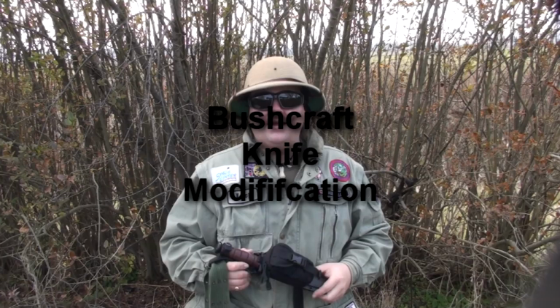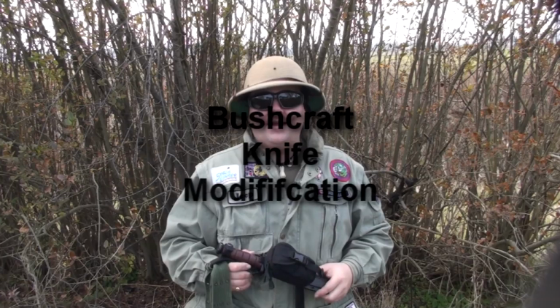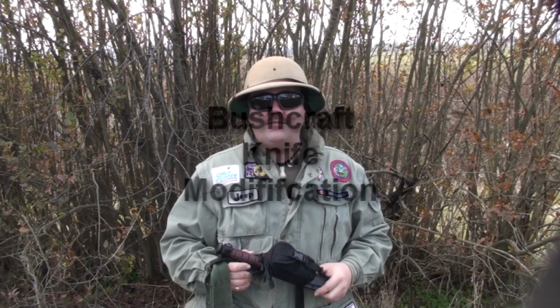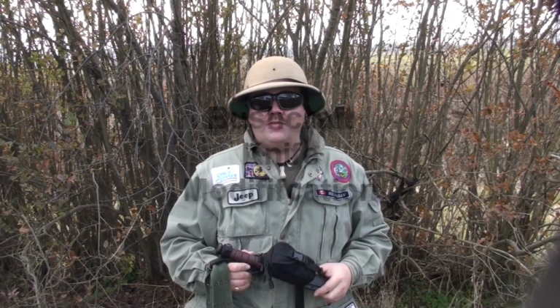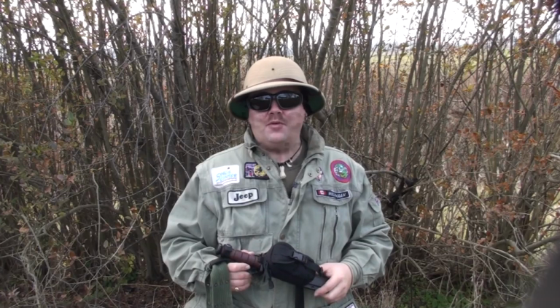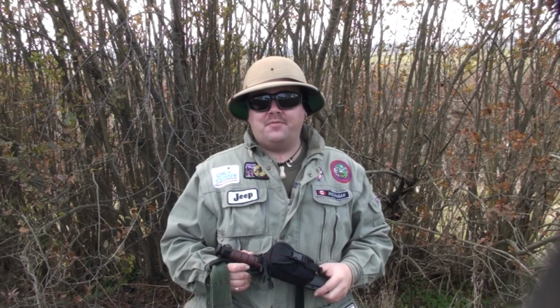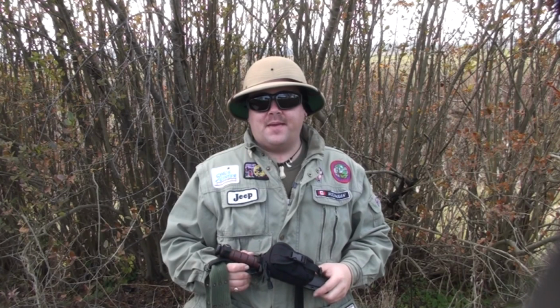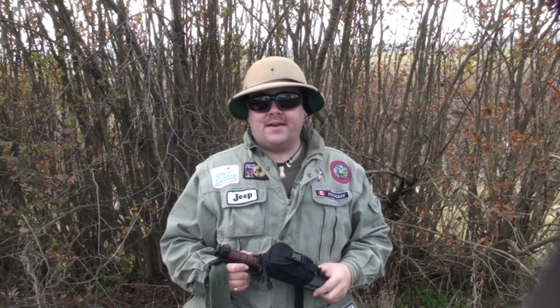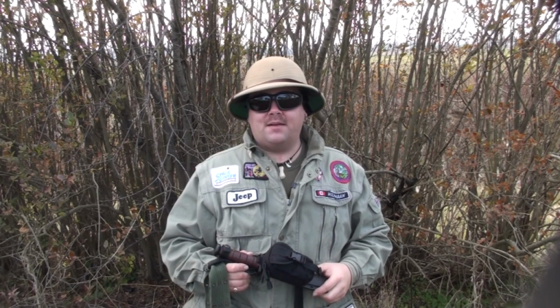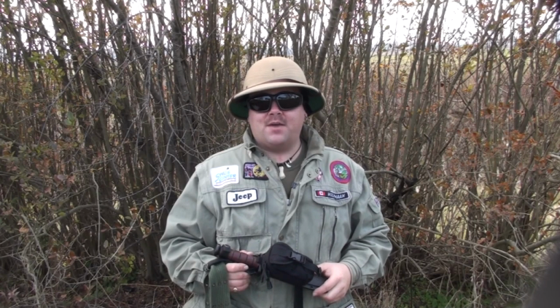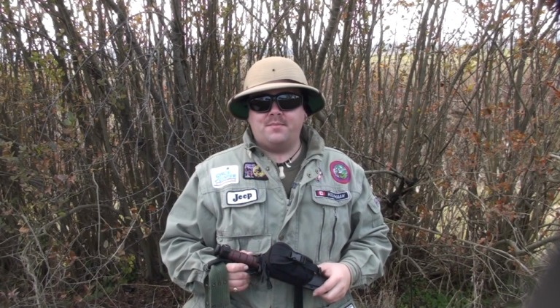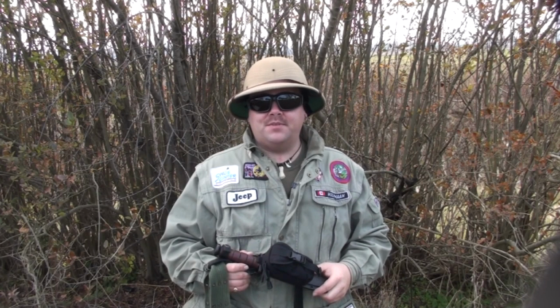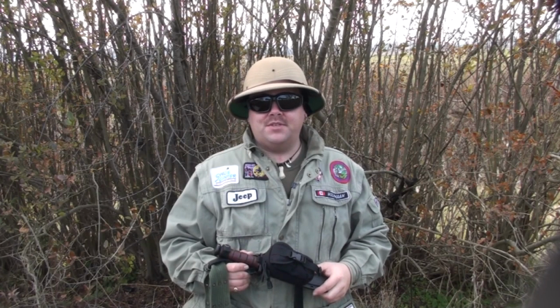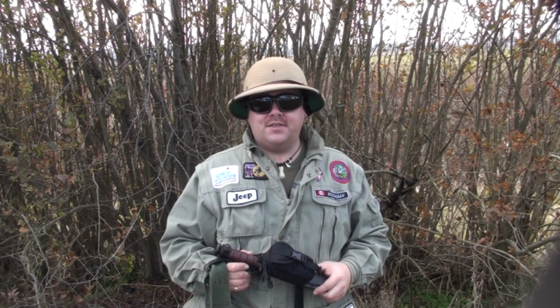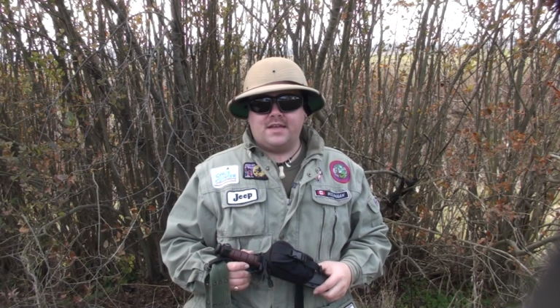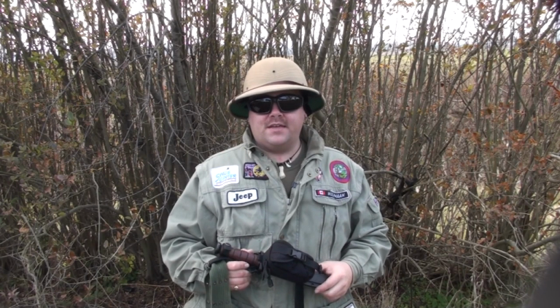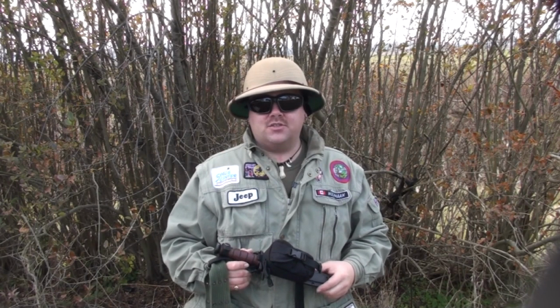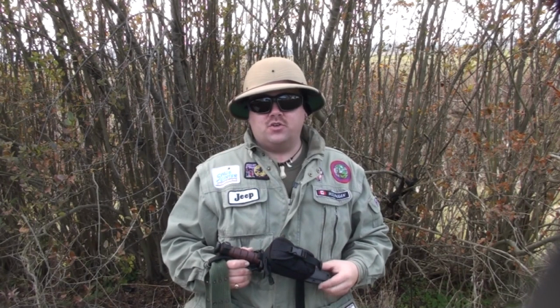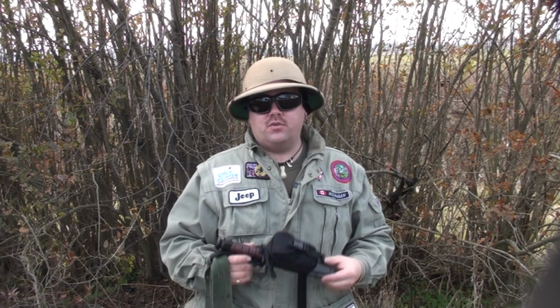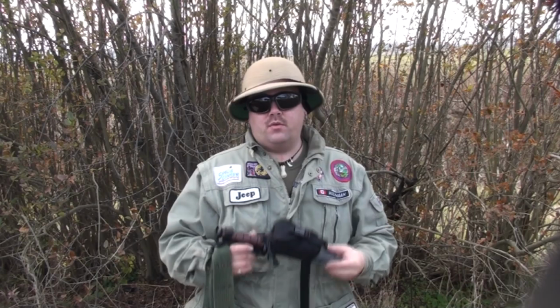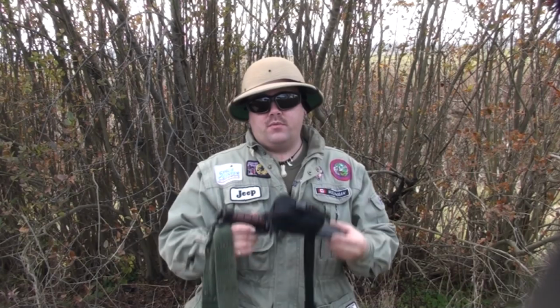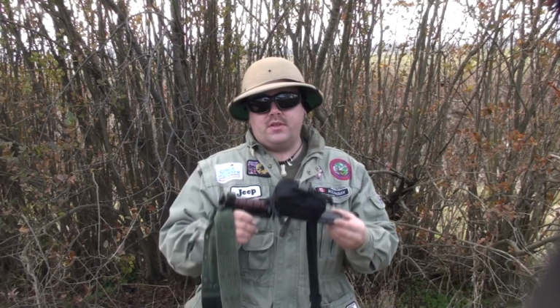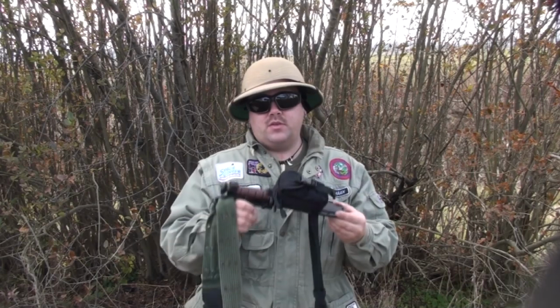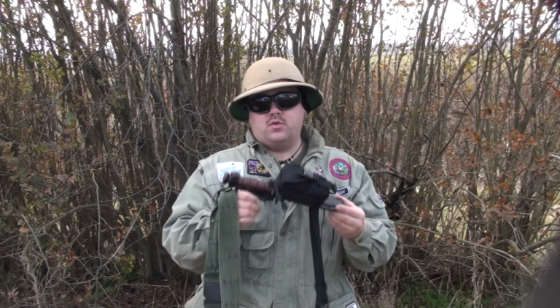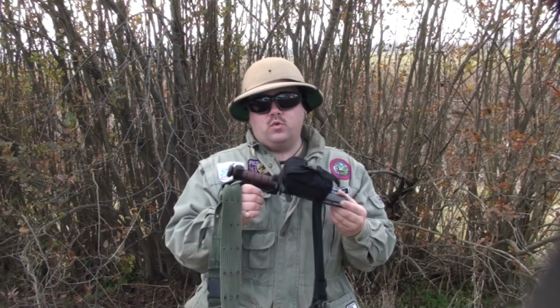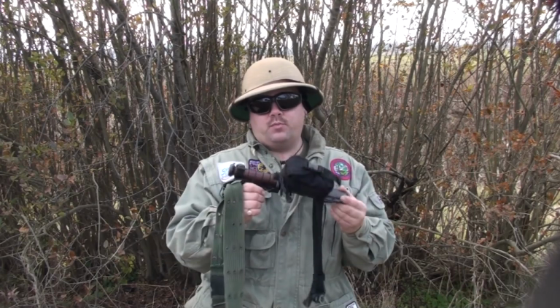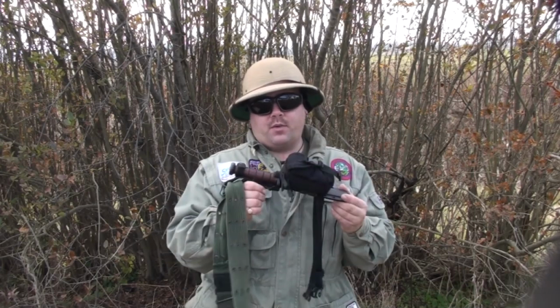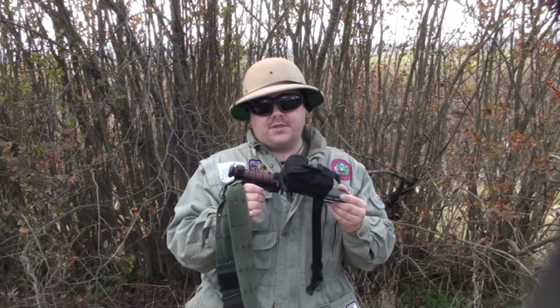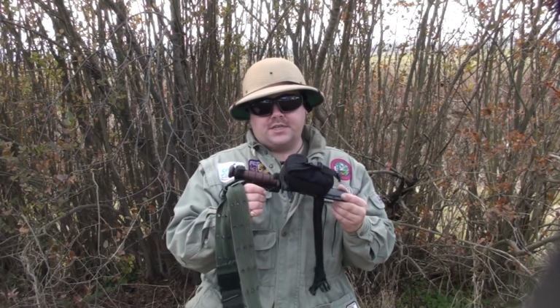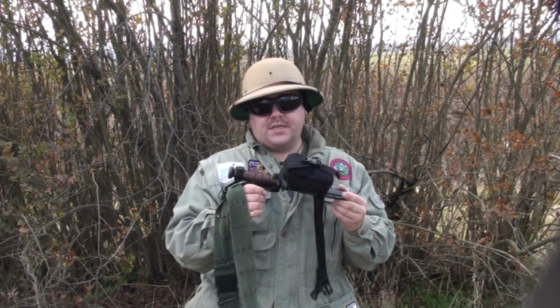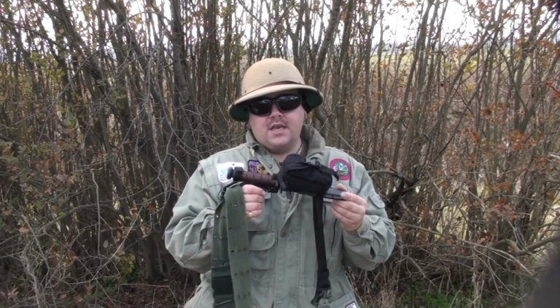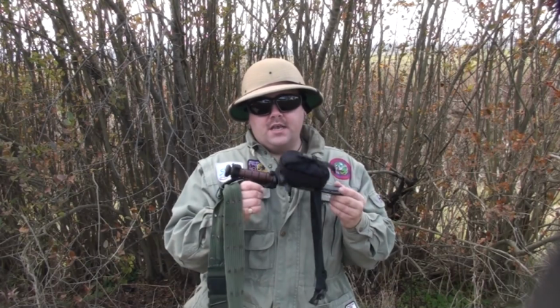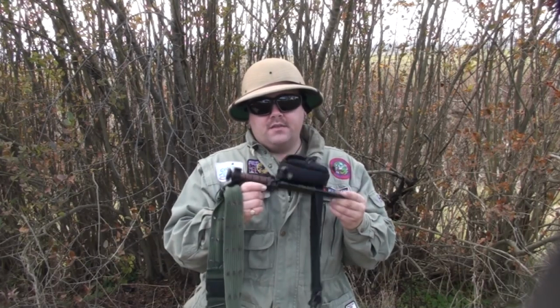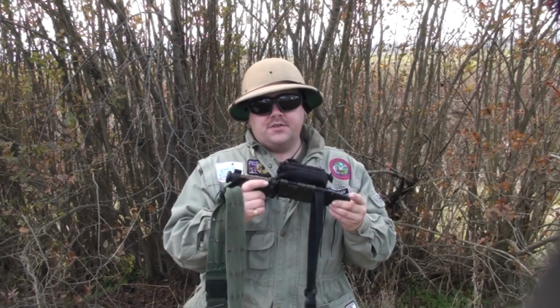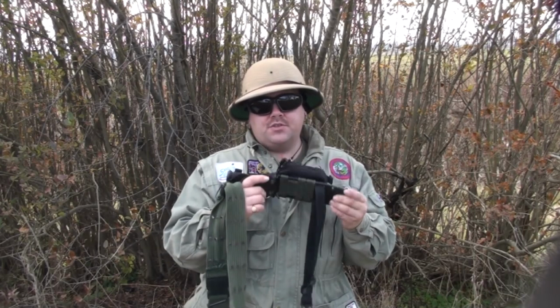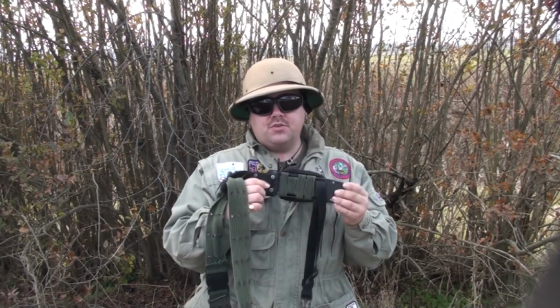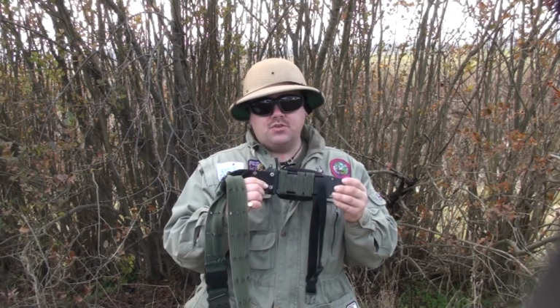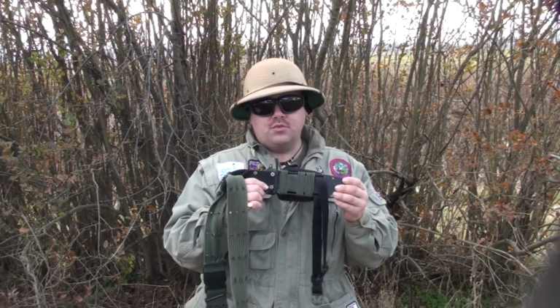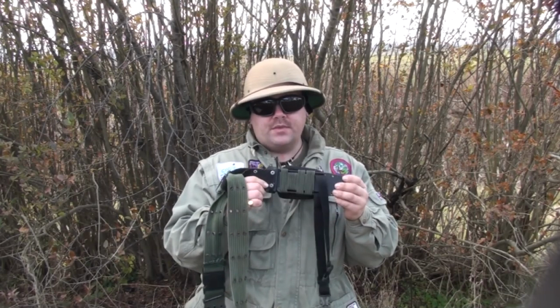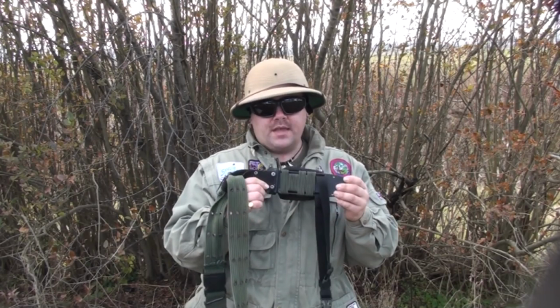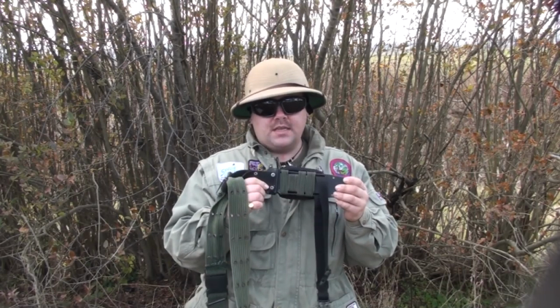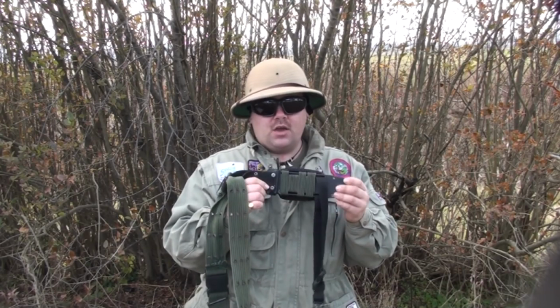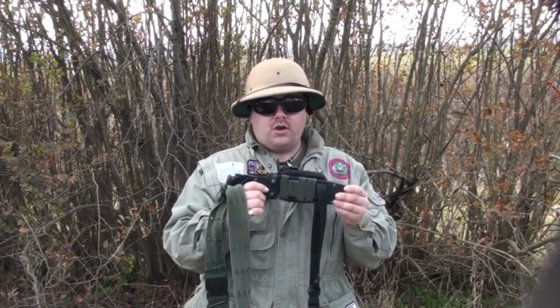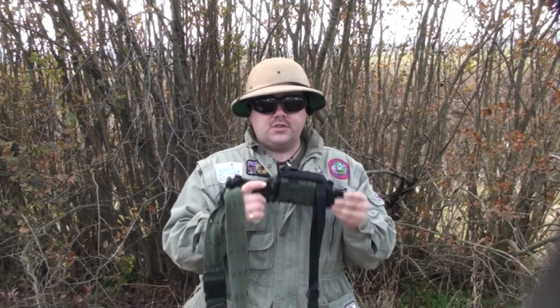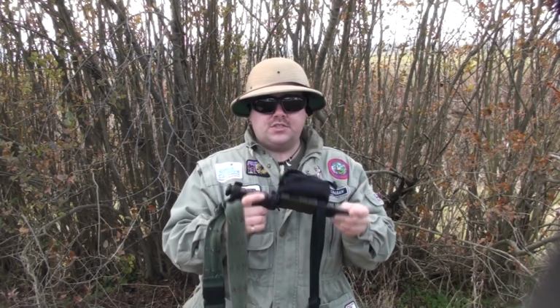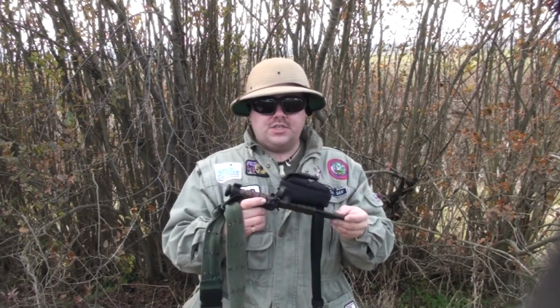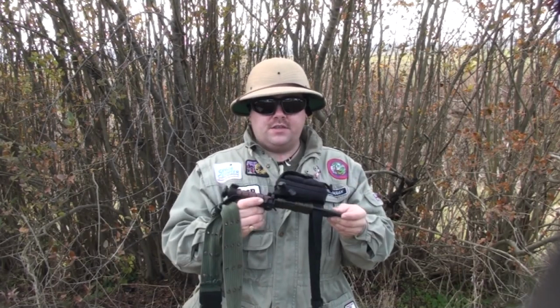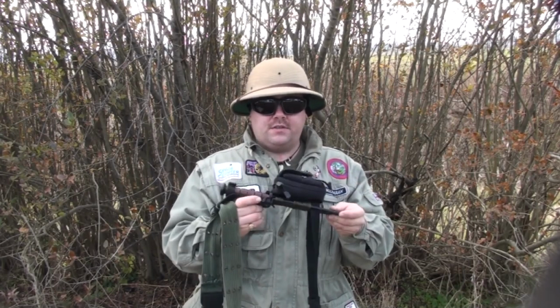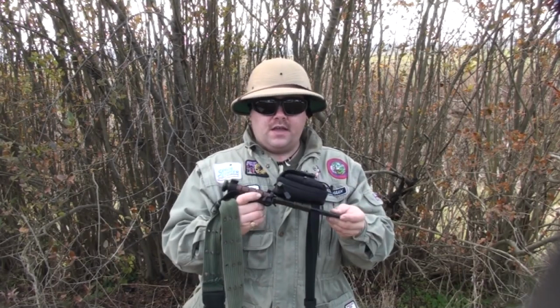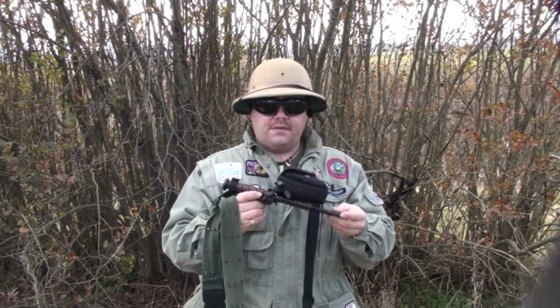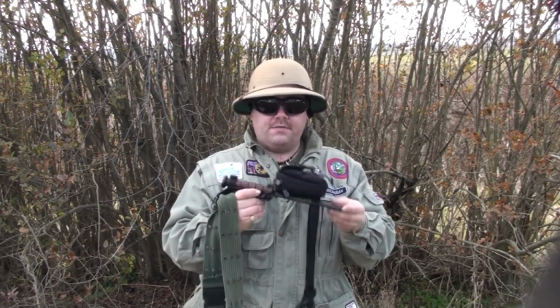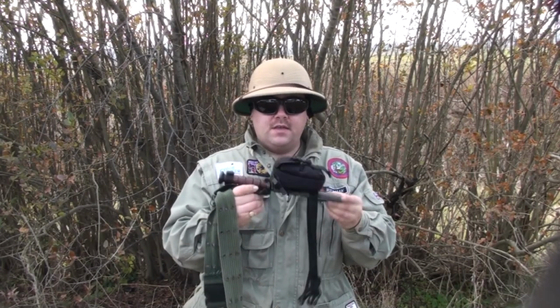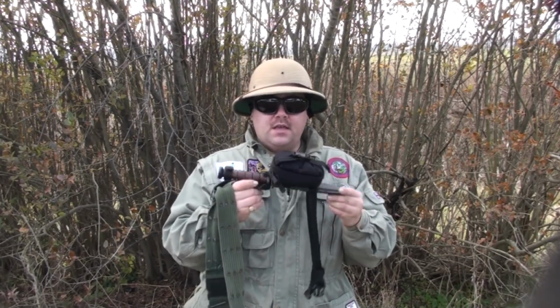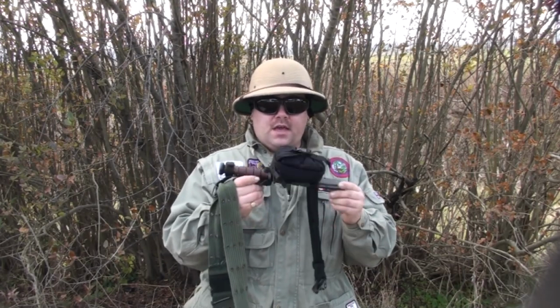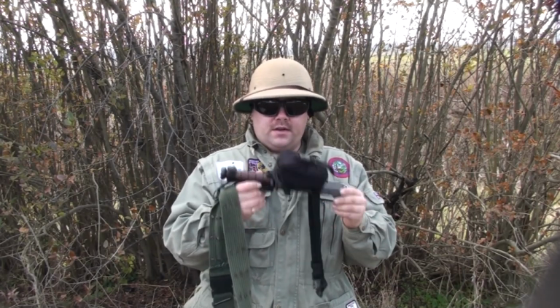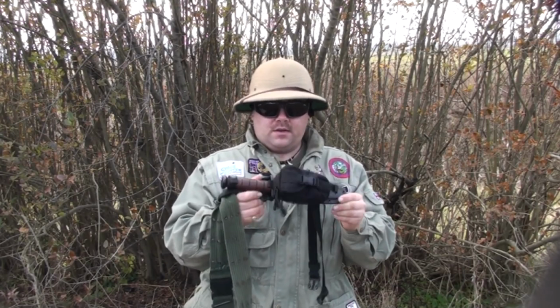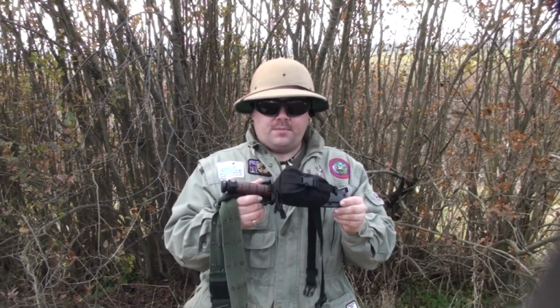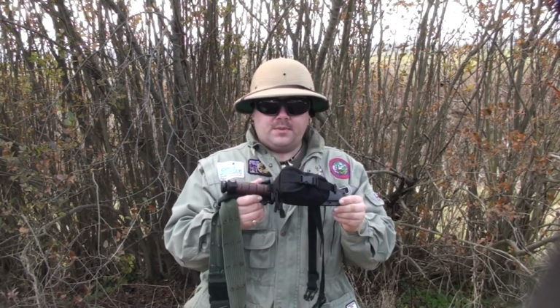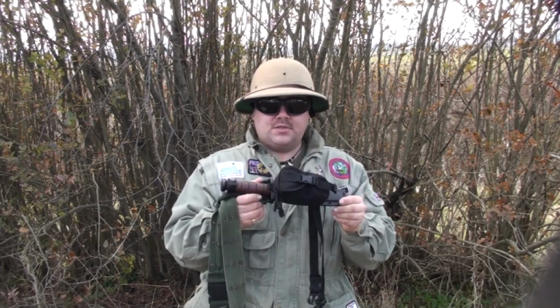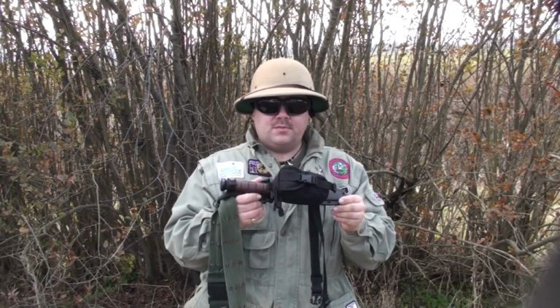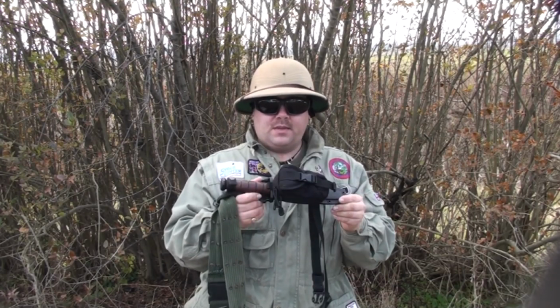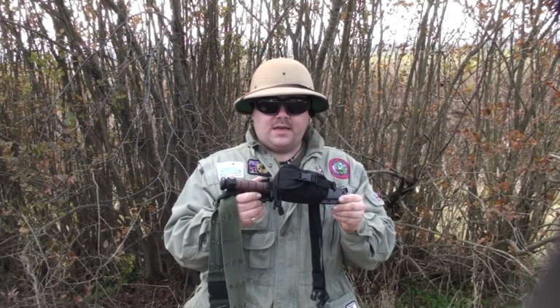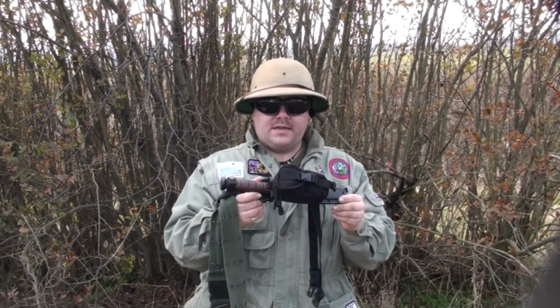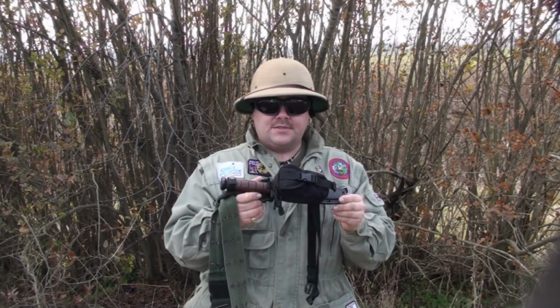Hey, I'm the Wolfman and I'm coming to you today to show you a really cool project that you can do with any hard sheath knife and a couple of supplies.